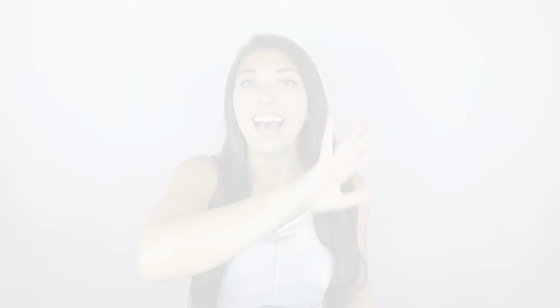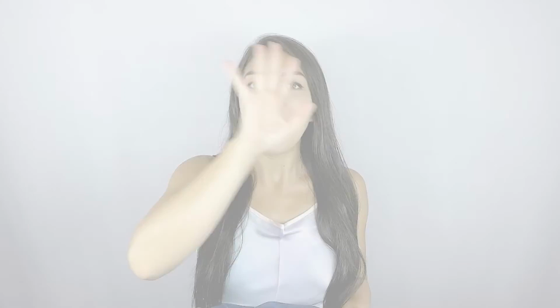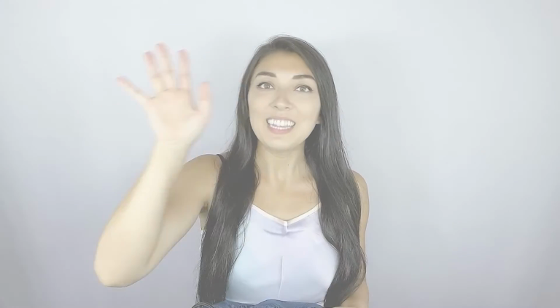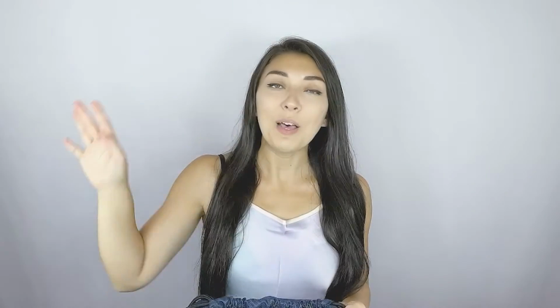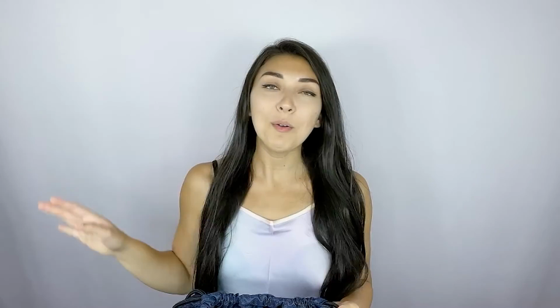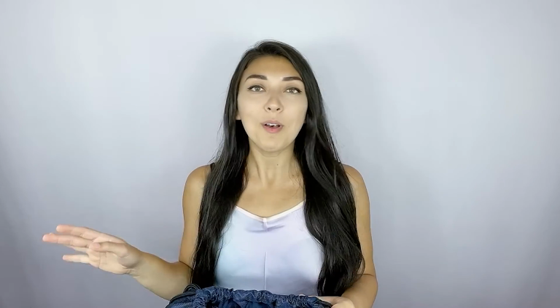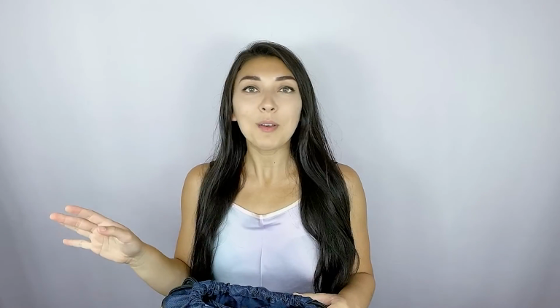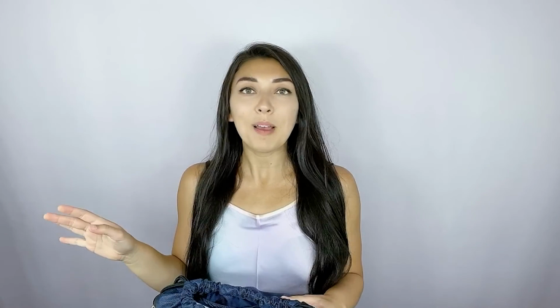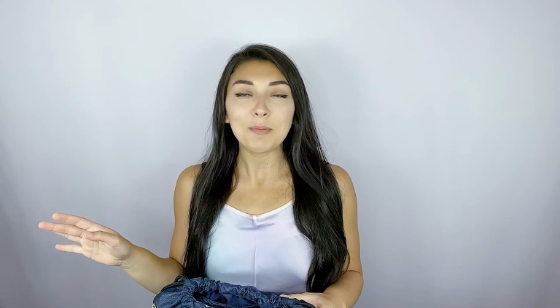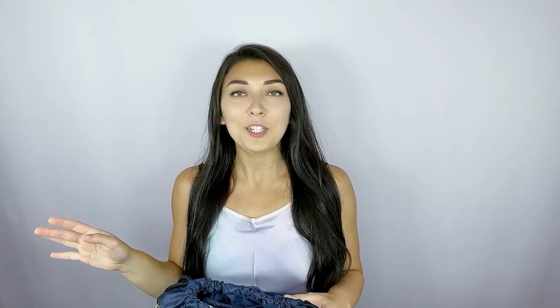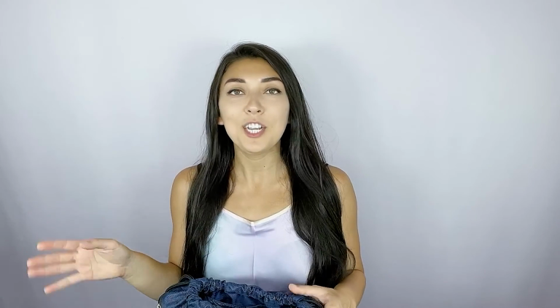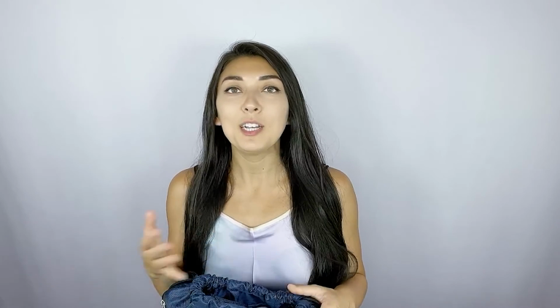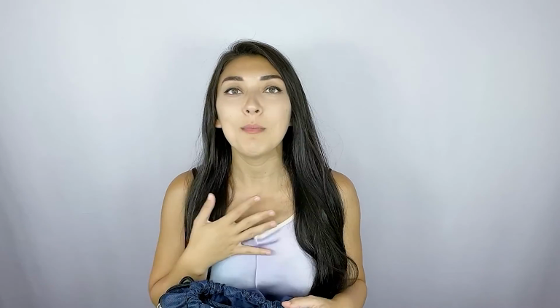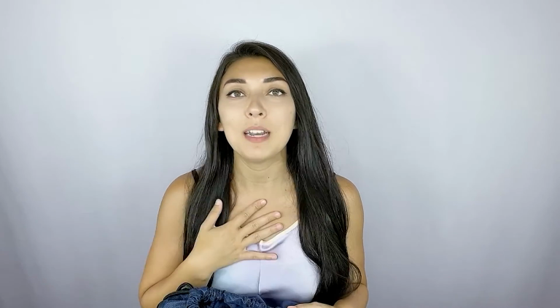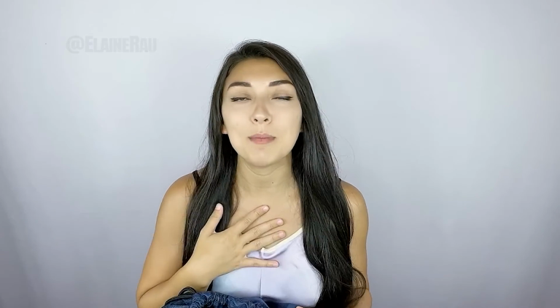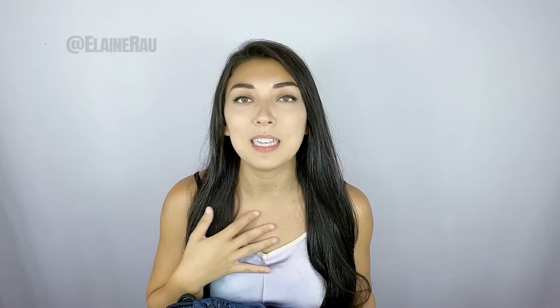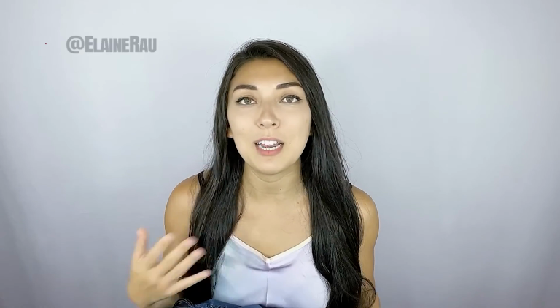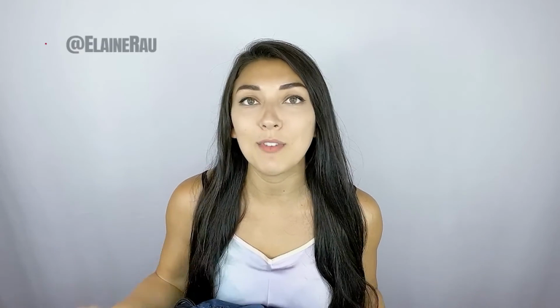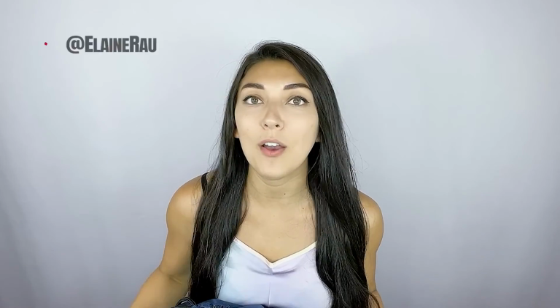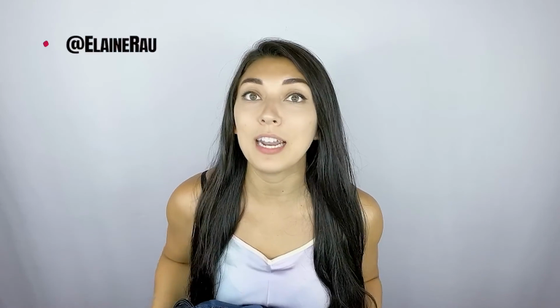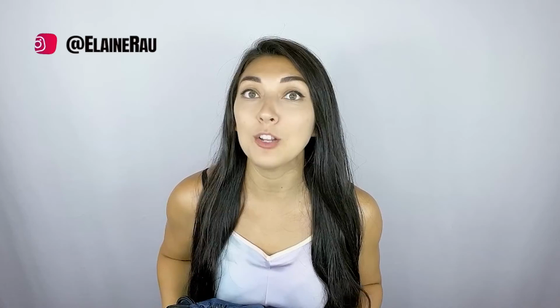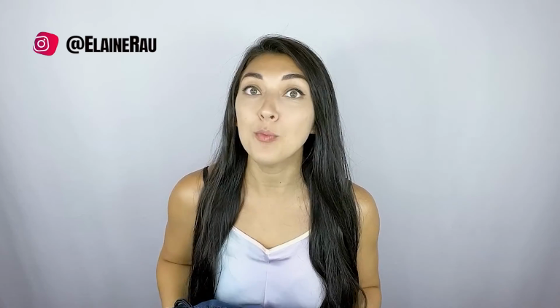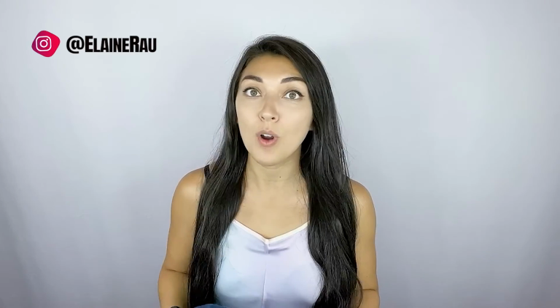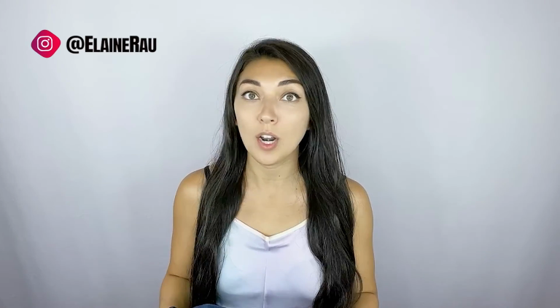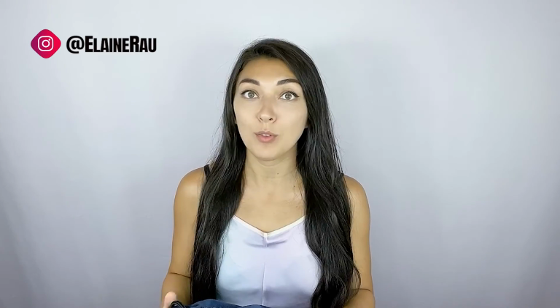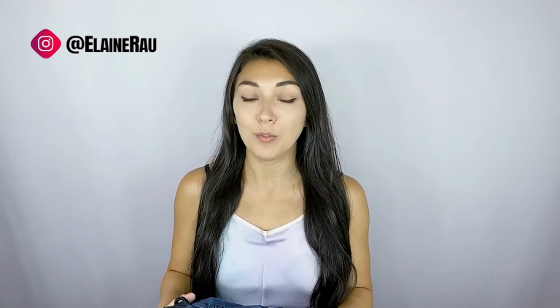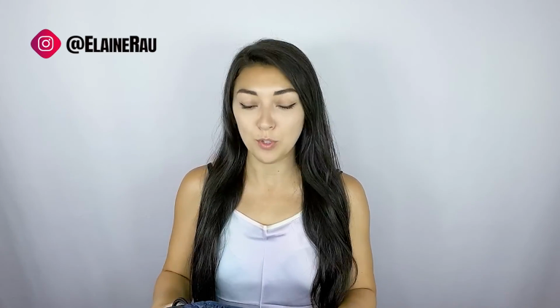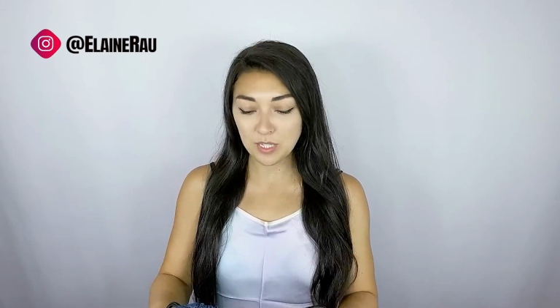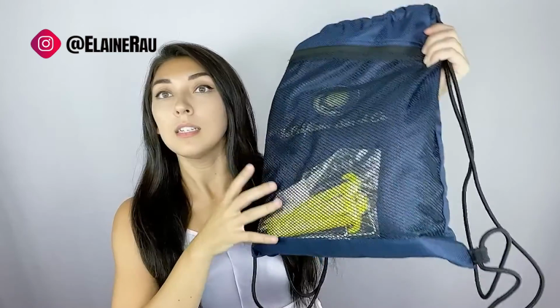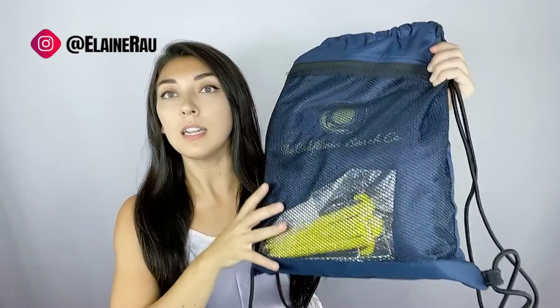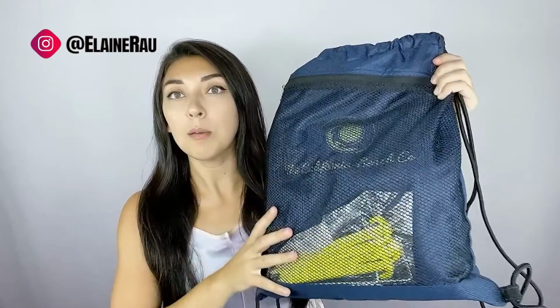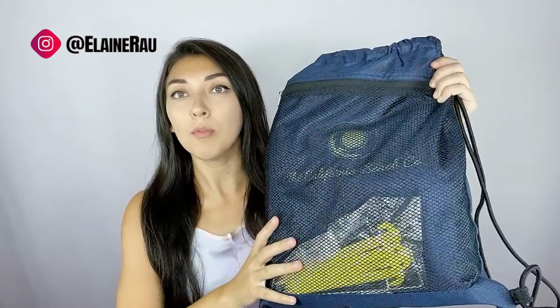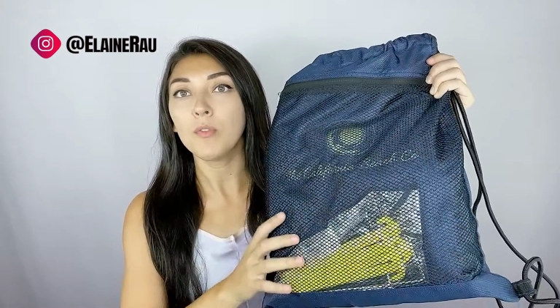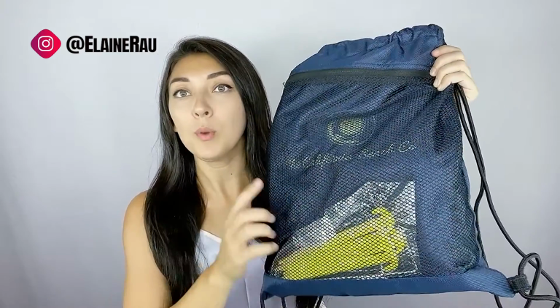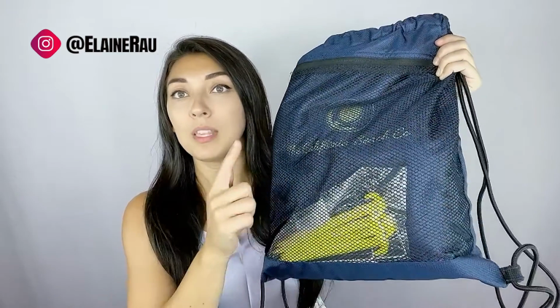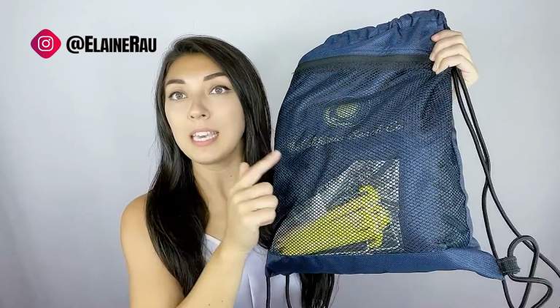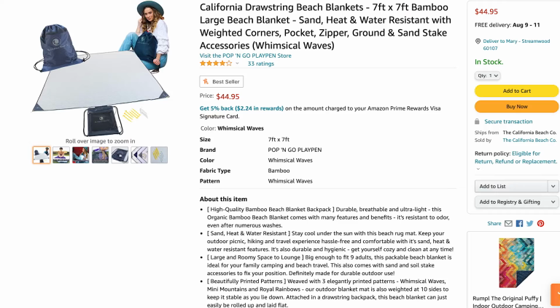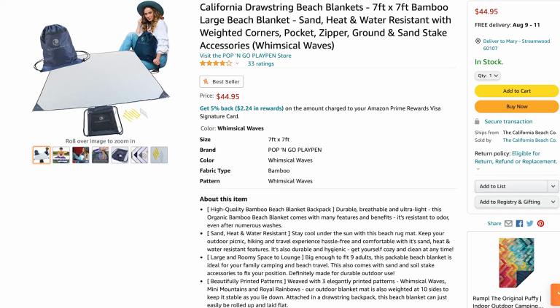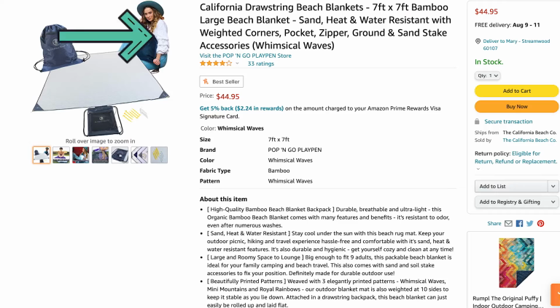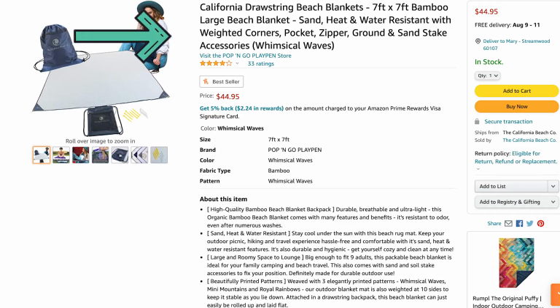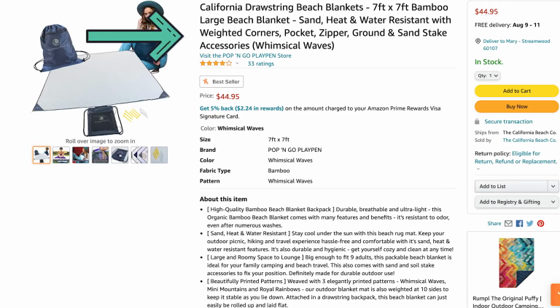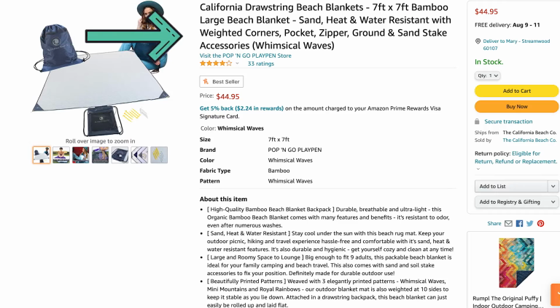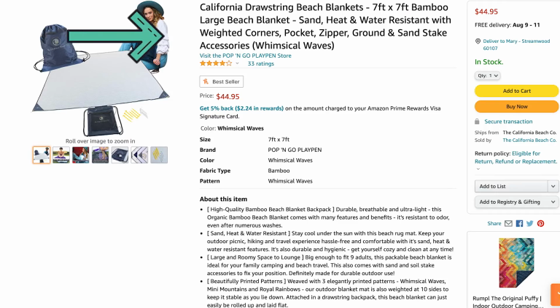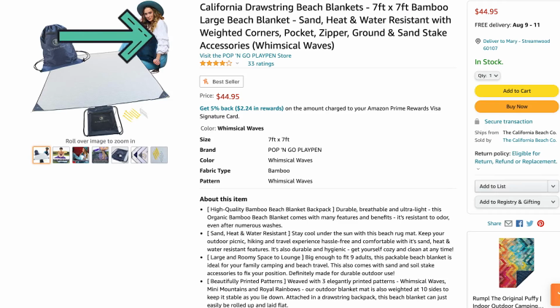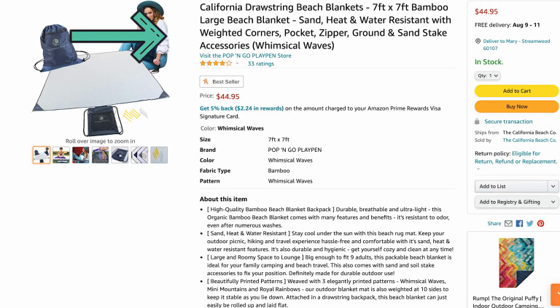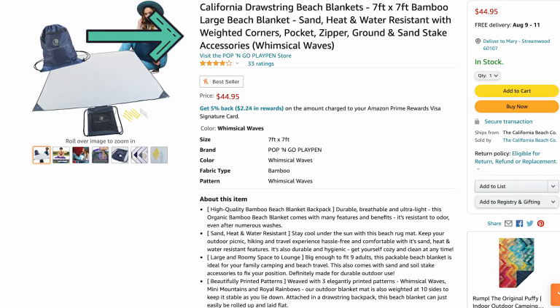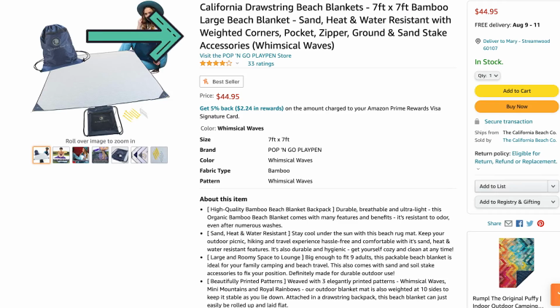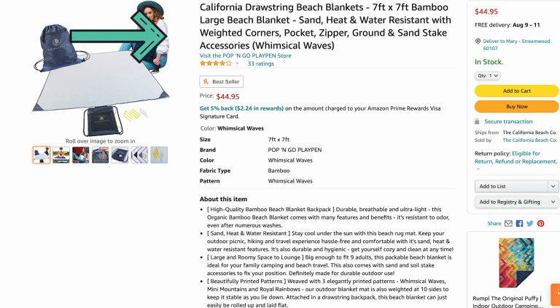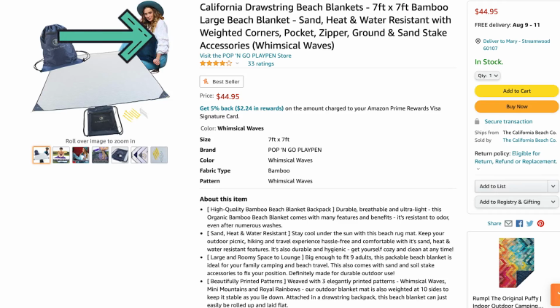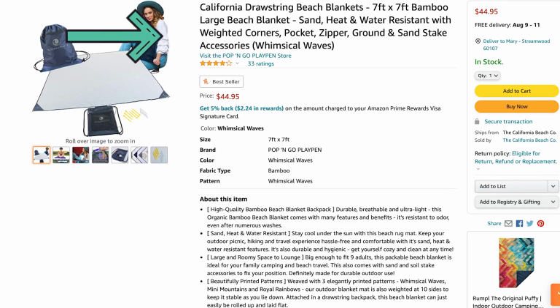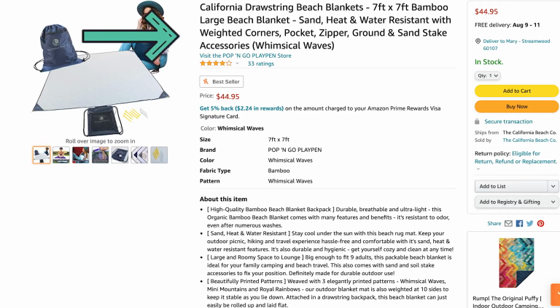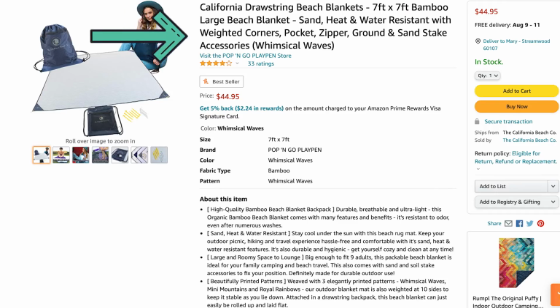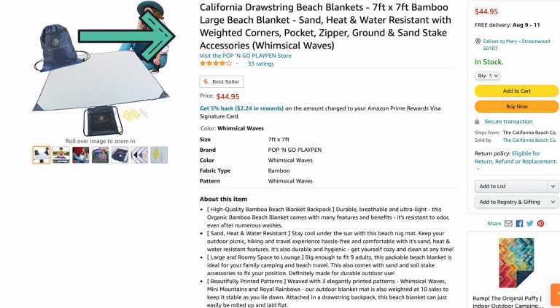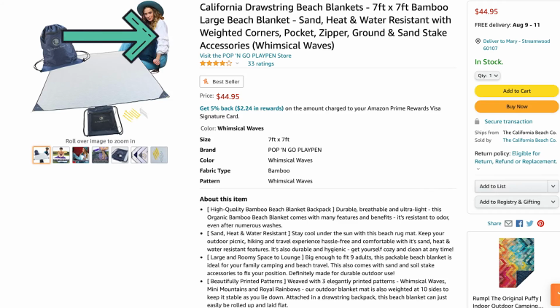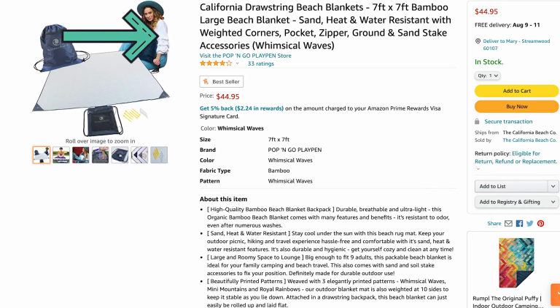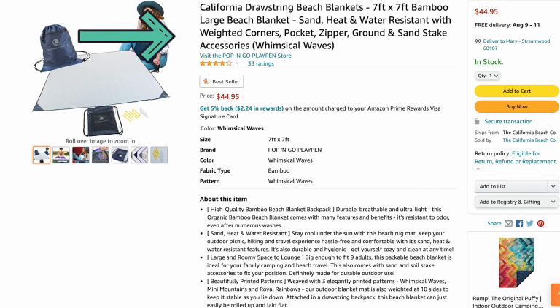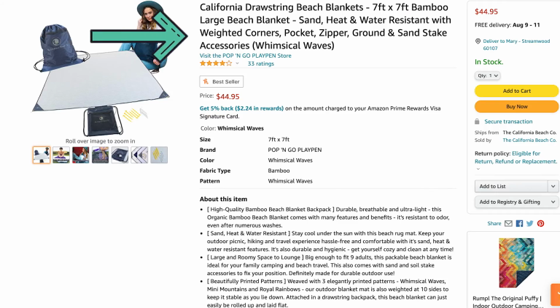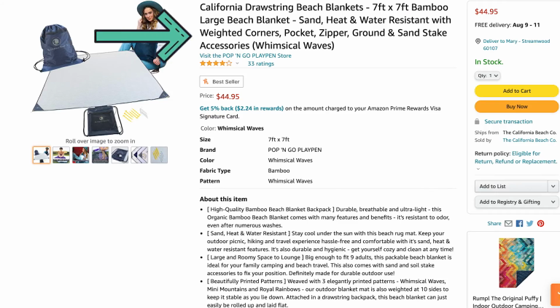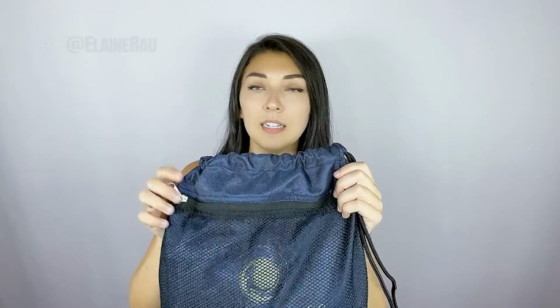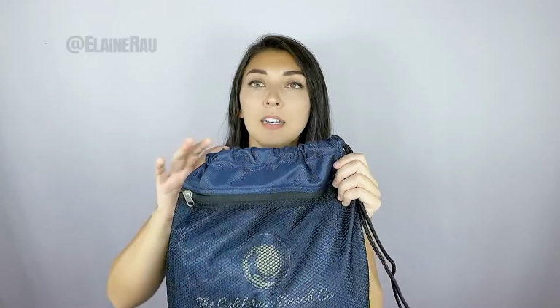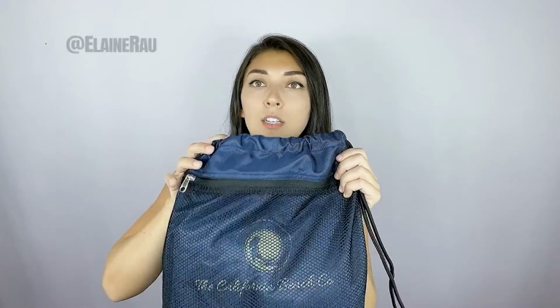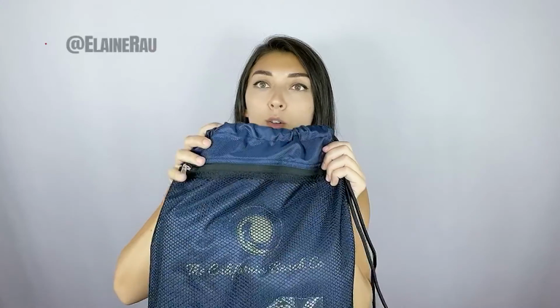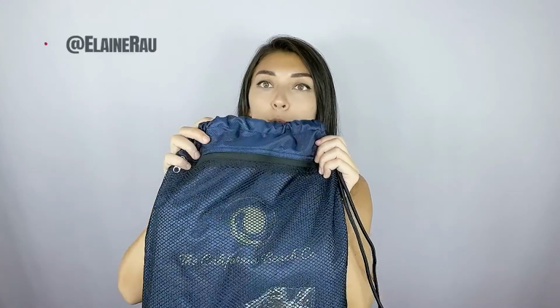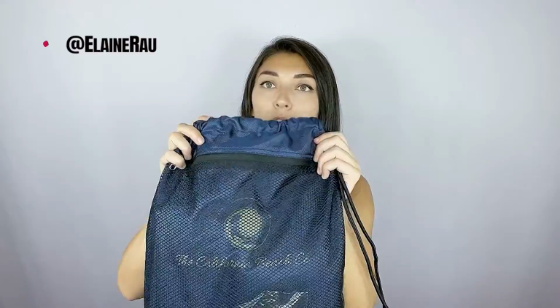Hello and welcome back to my channel. My name is Elaine Rao and I do product reviews. Today I've been reviewing the California Beach Company's beach blanket.